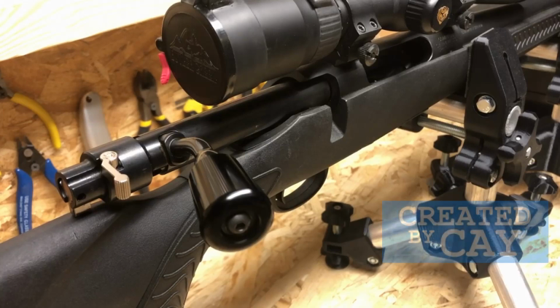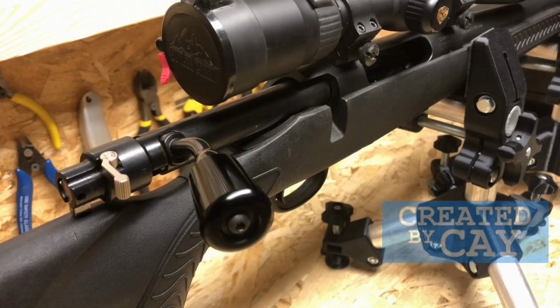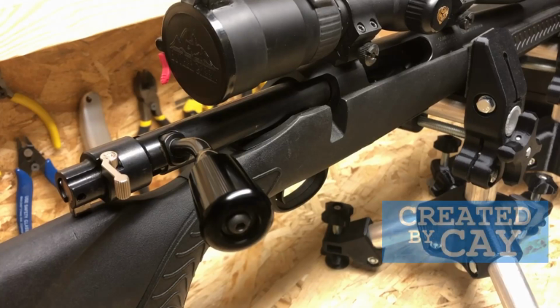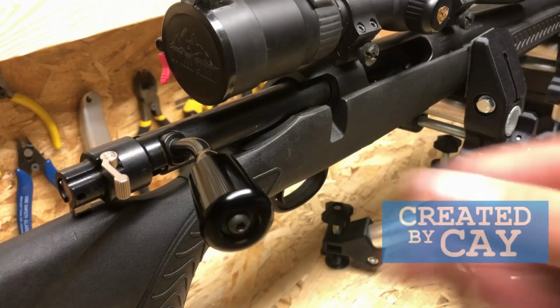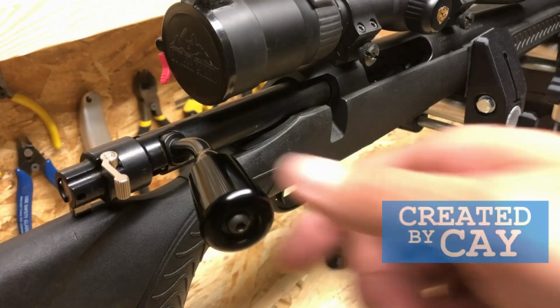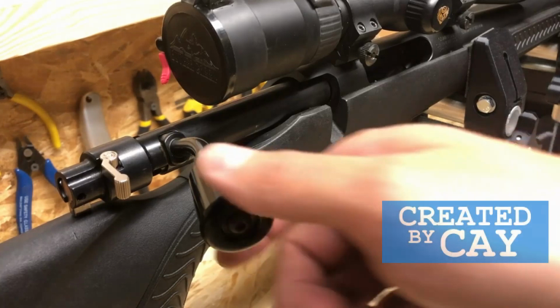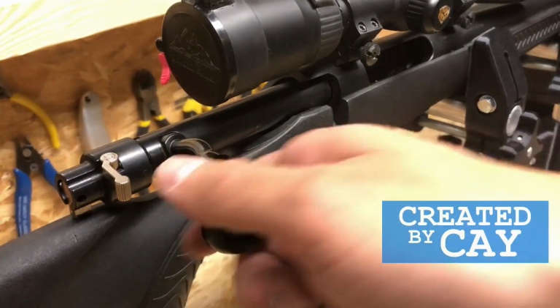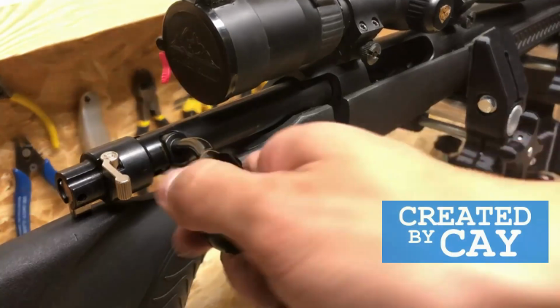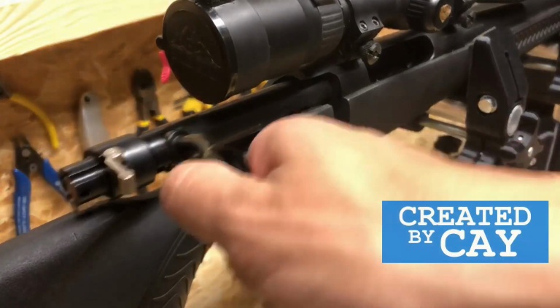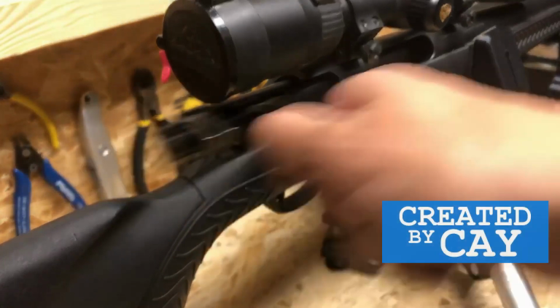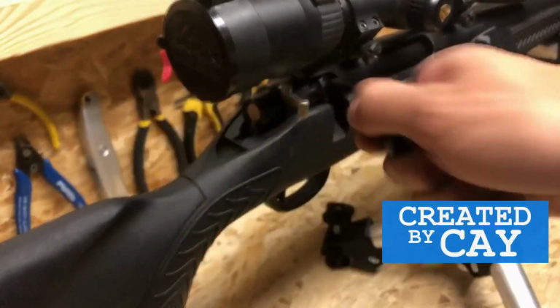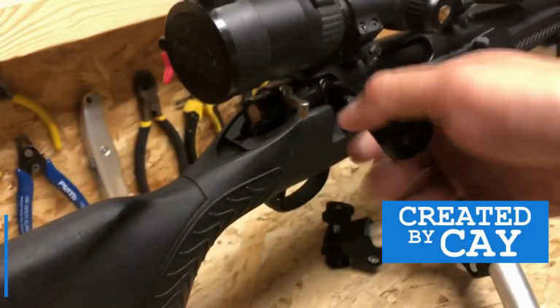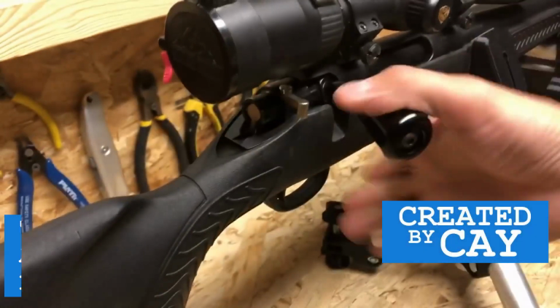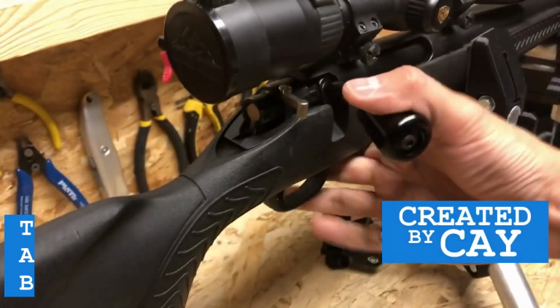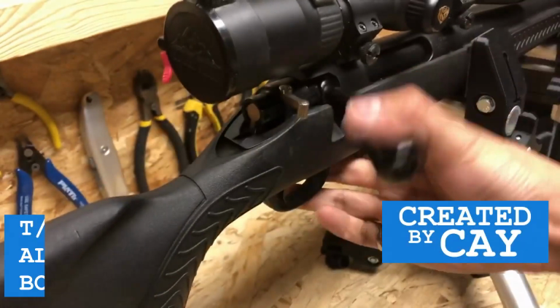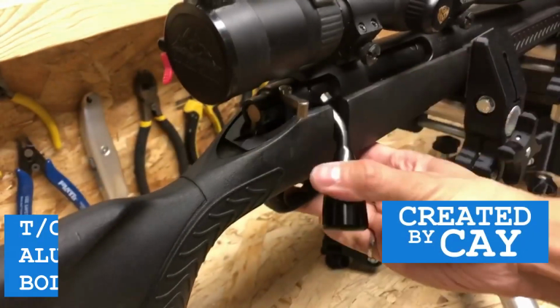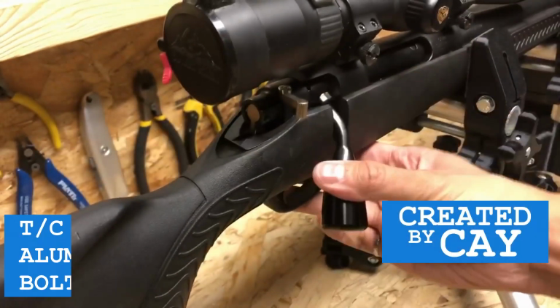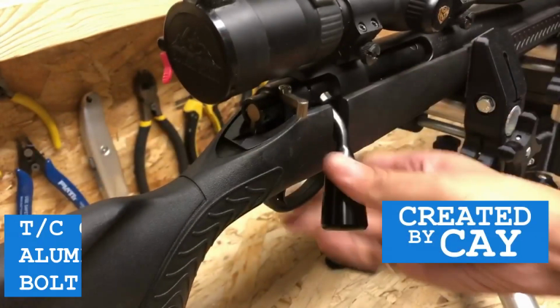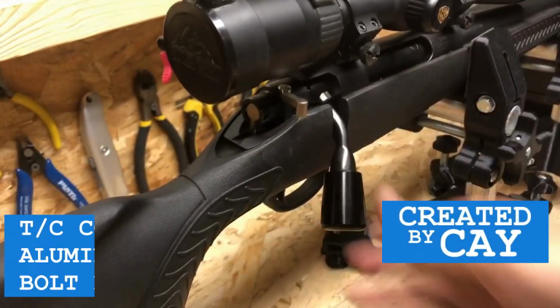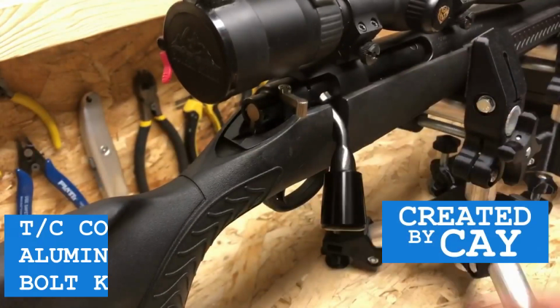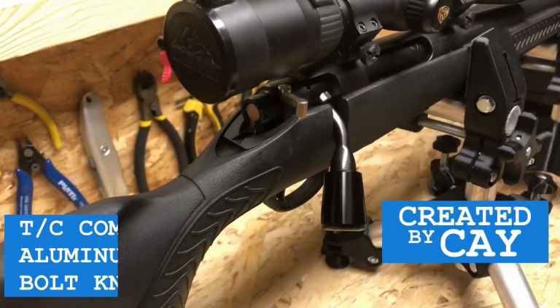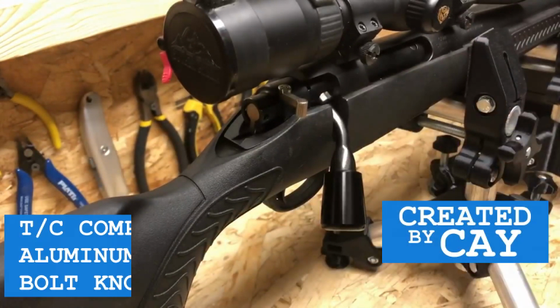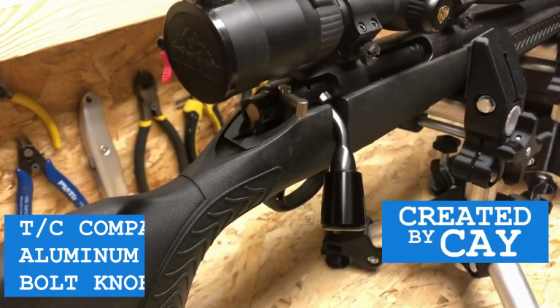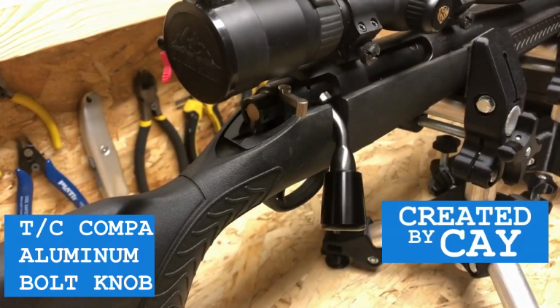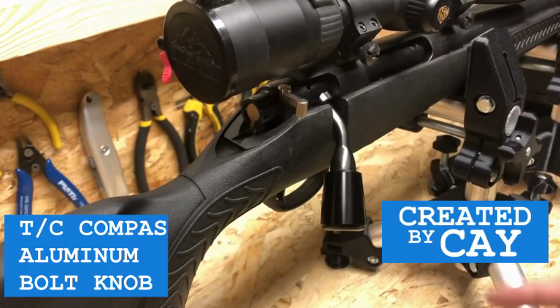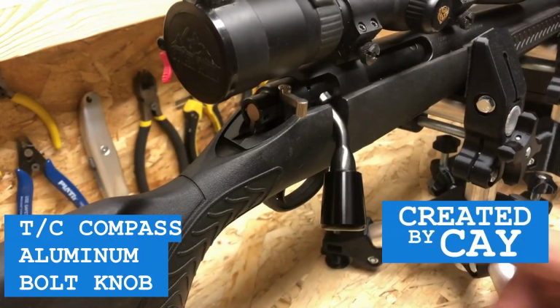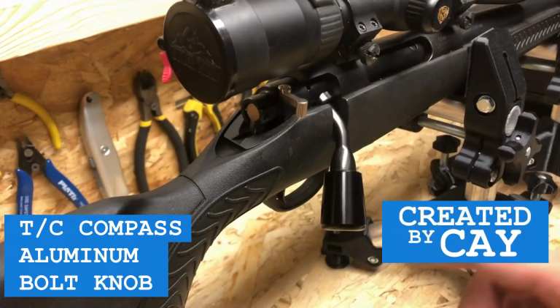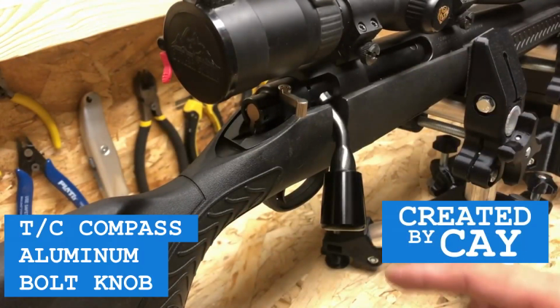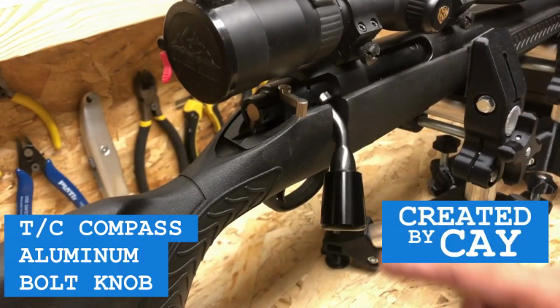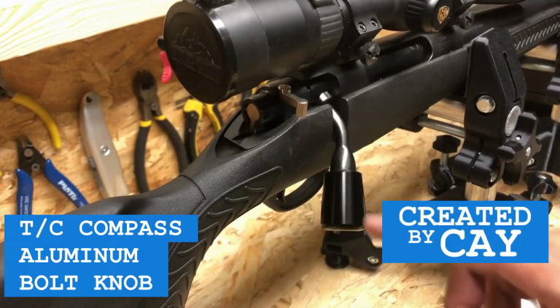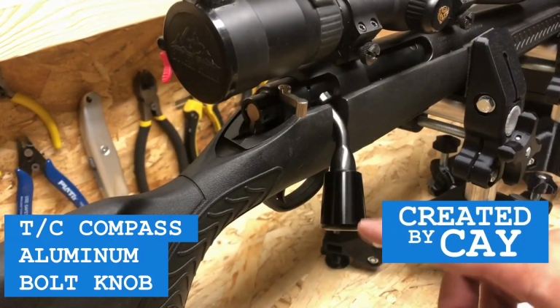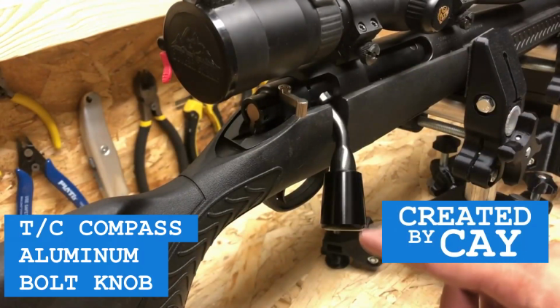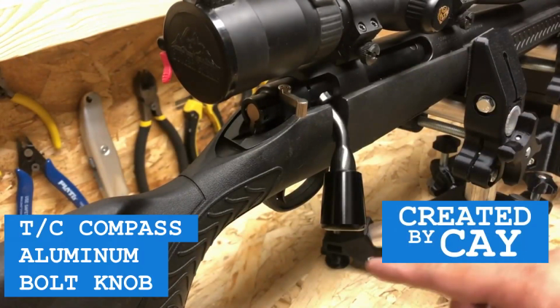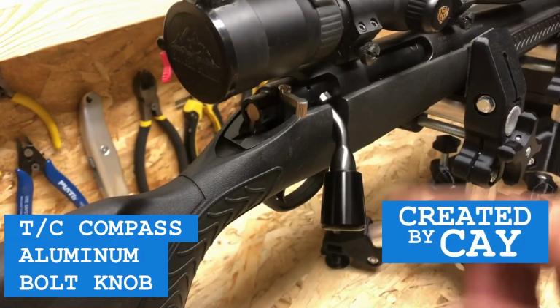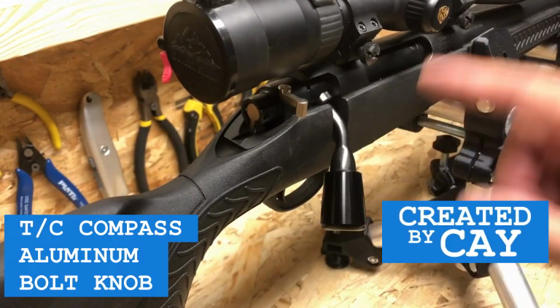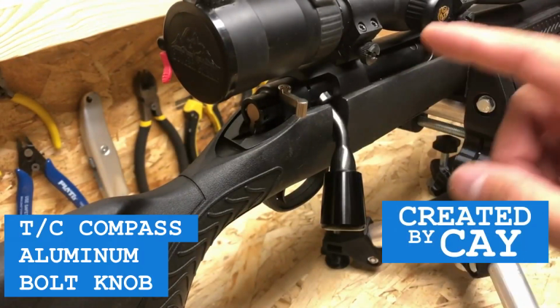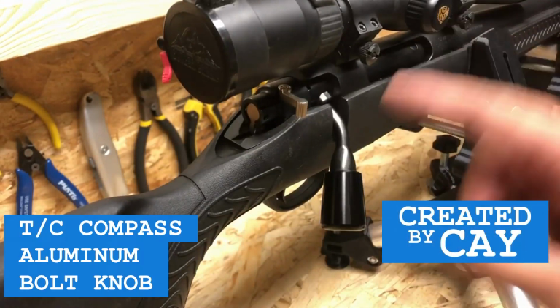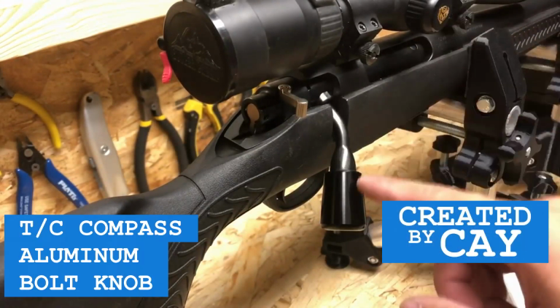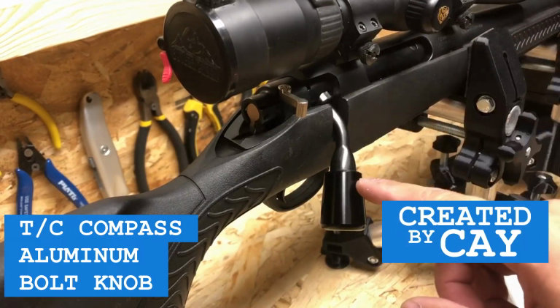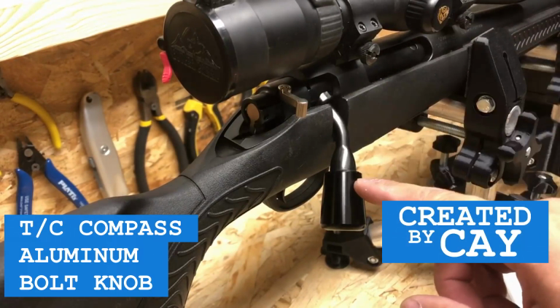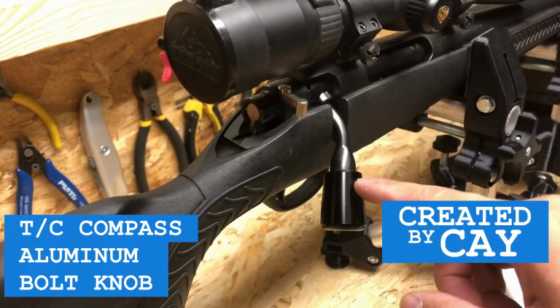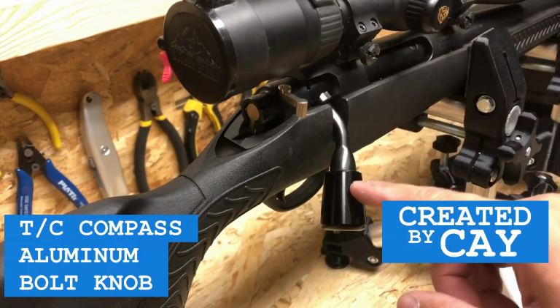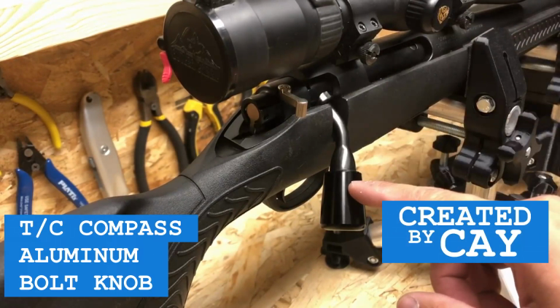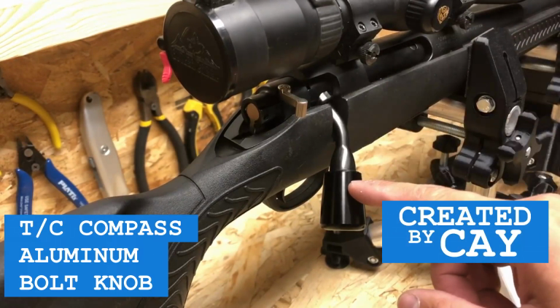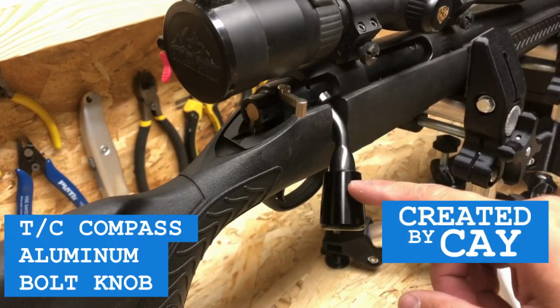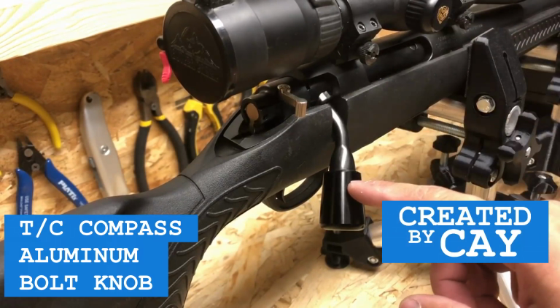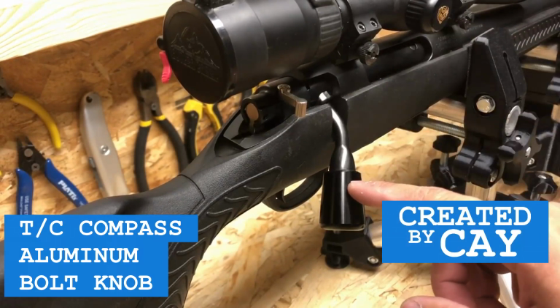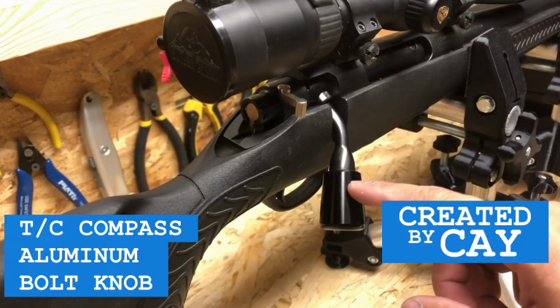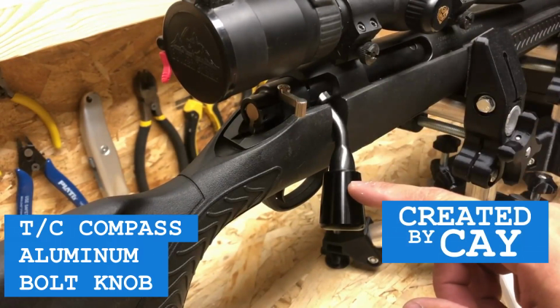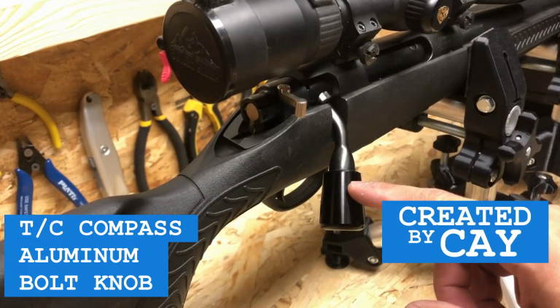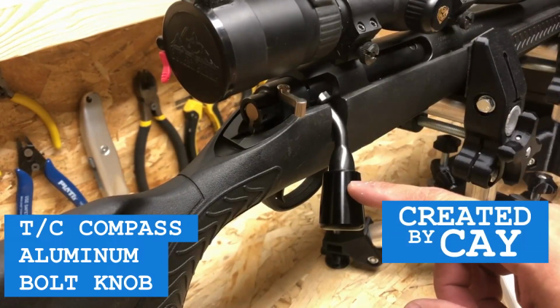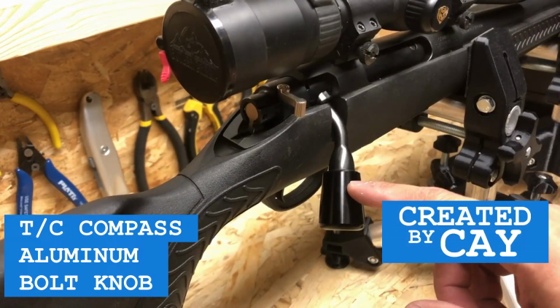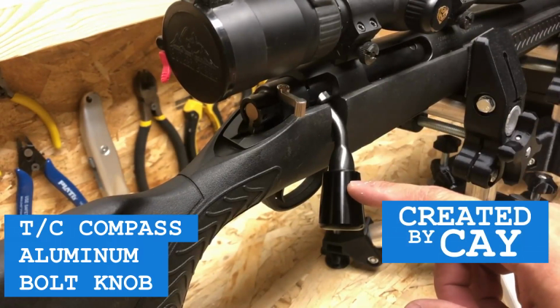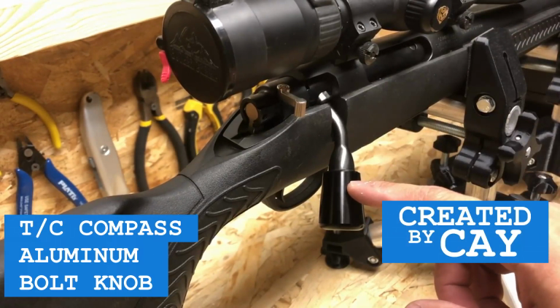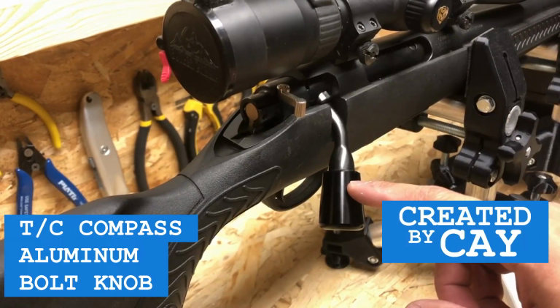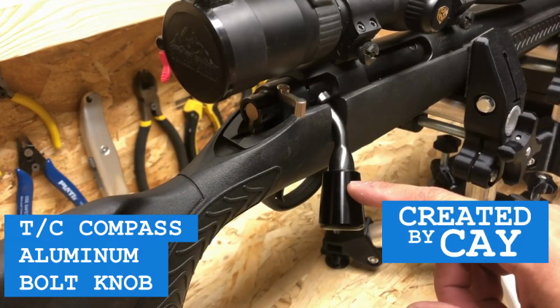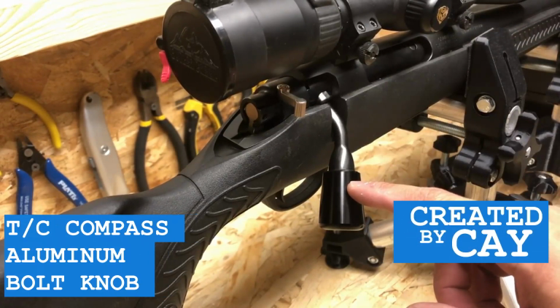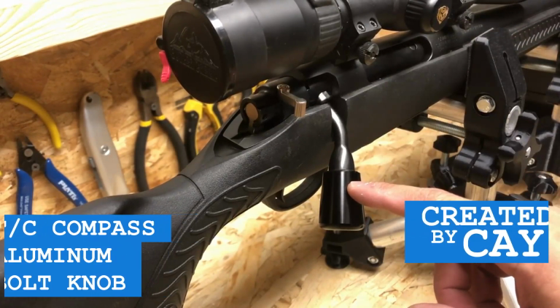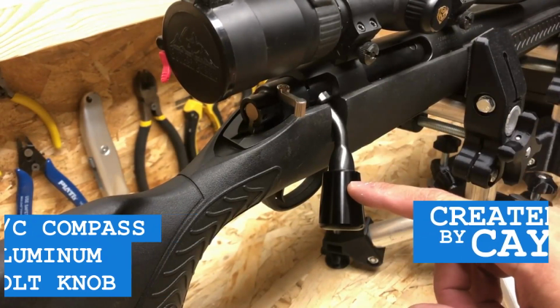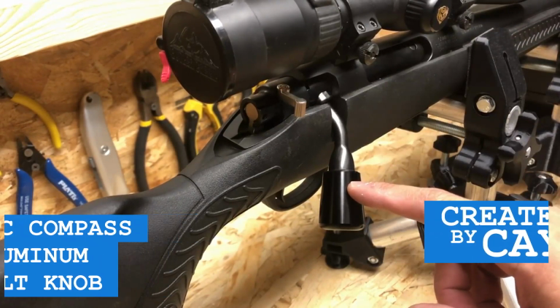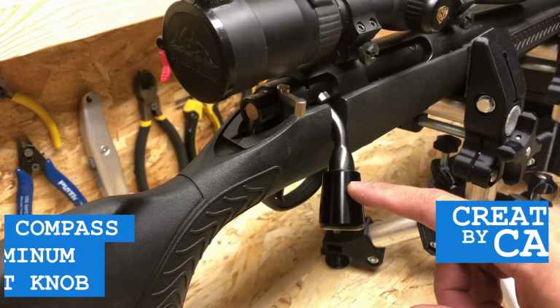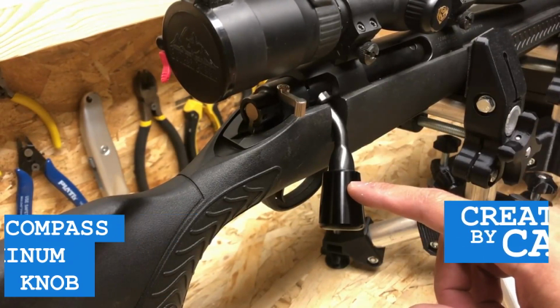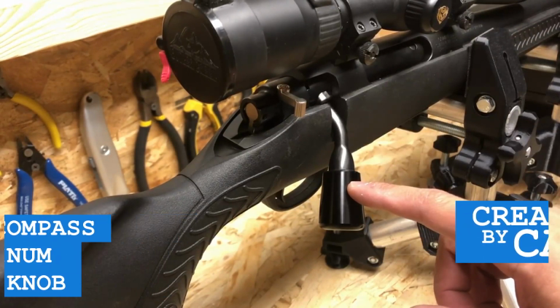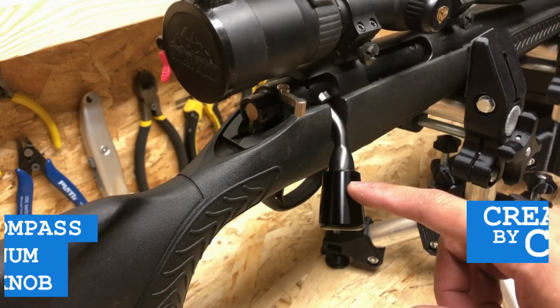Hello everybody, in this video I'm going to show you how to install the aluminum extended bolt knob on the Thompson Center Compass.